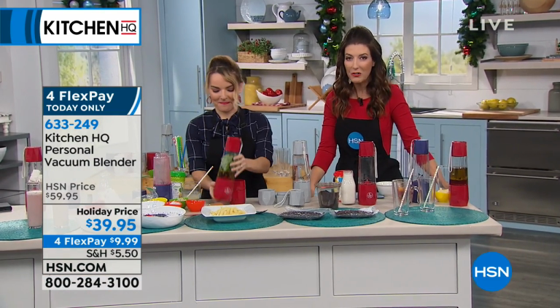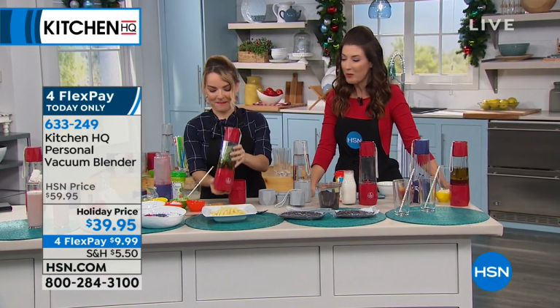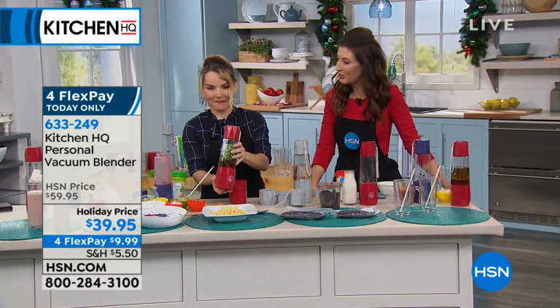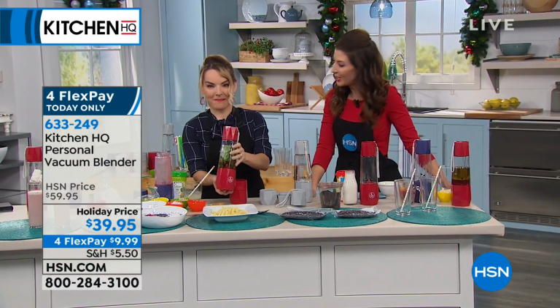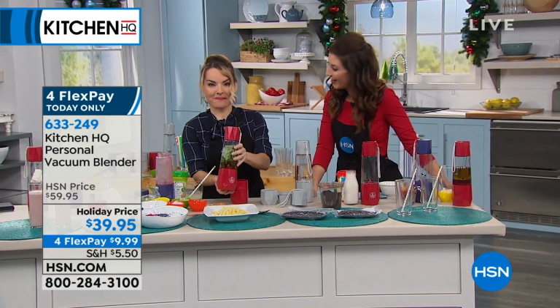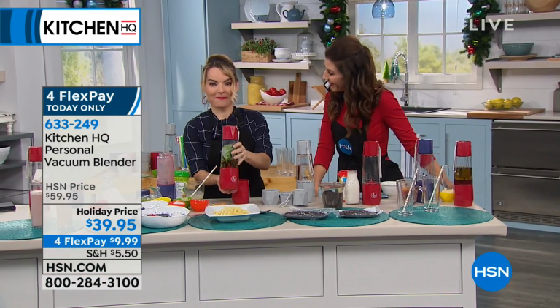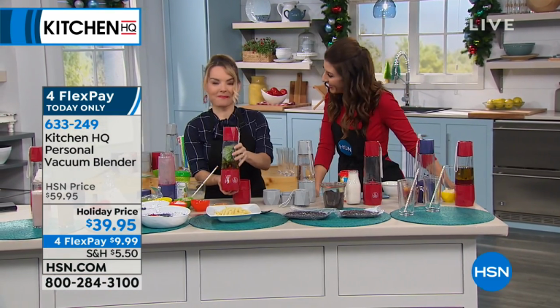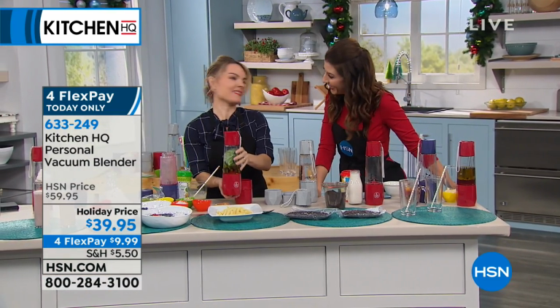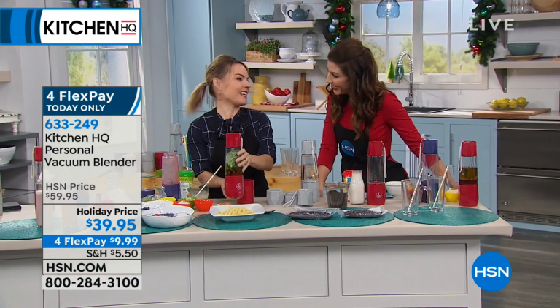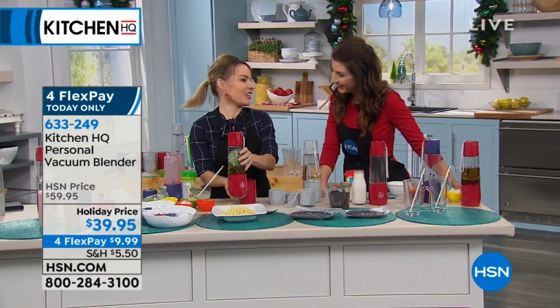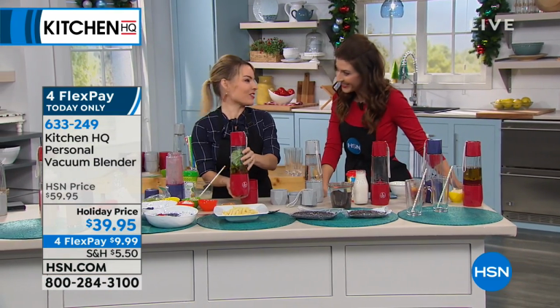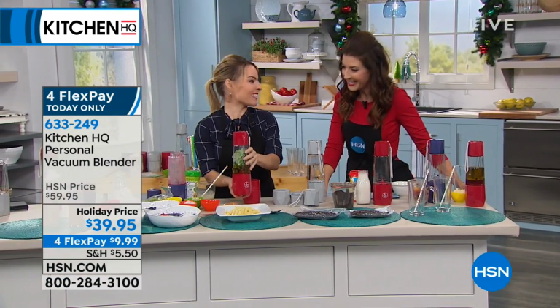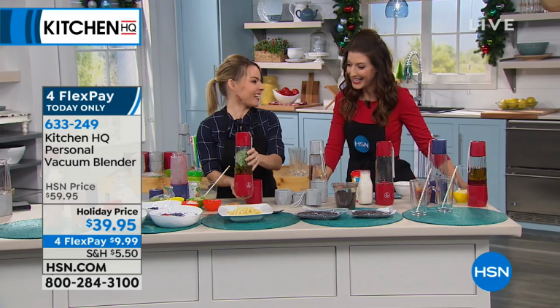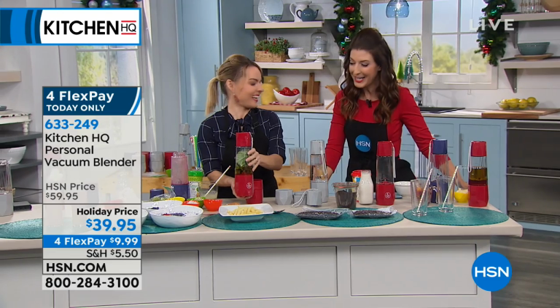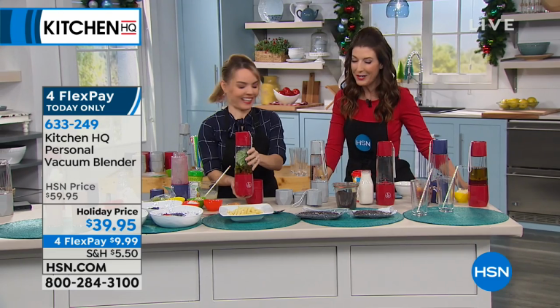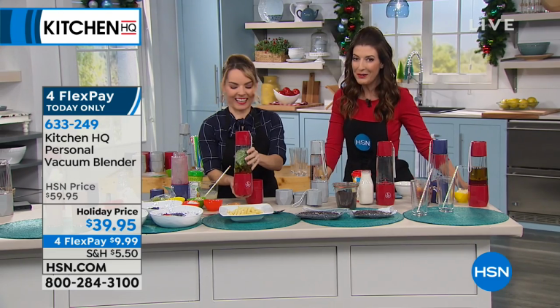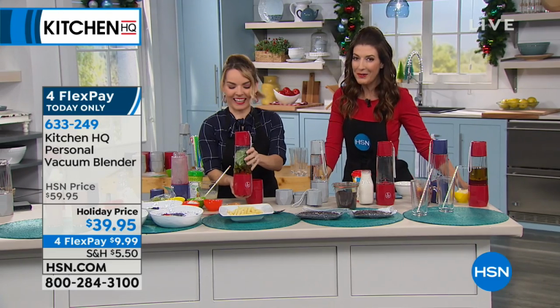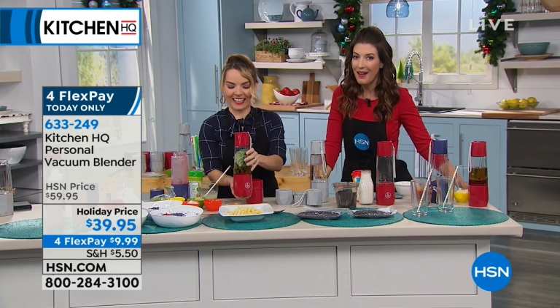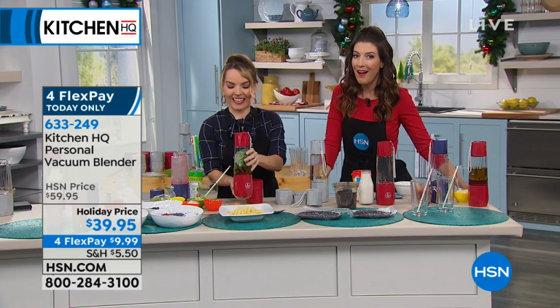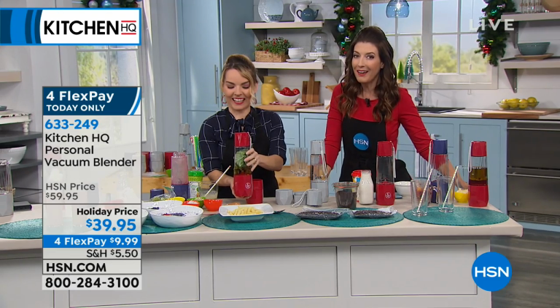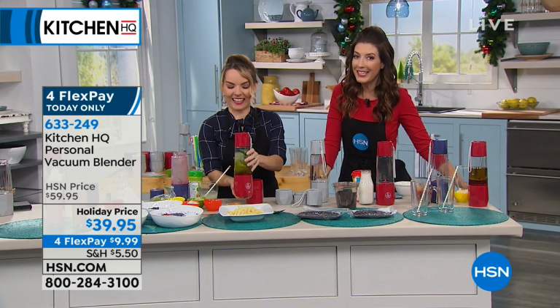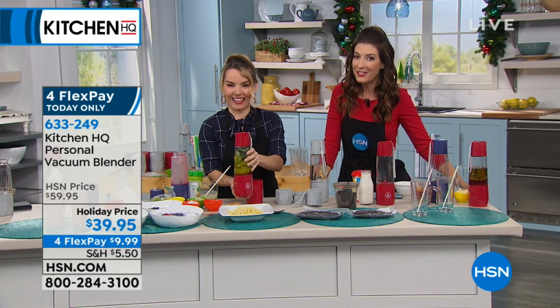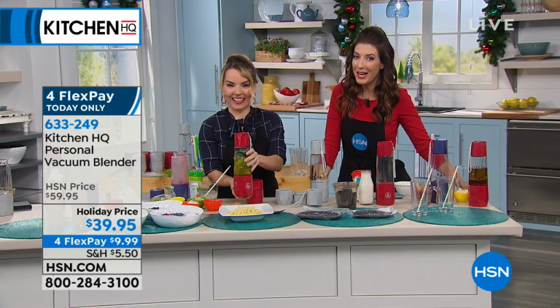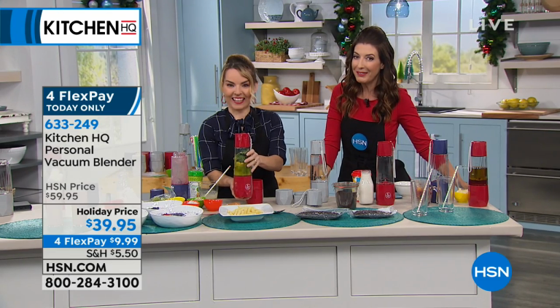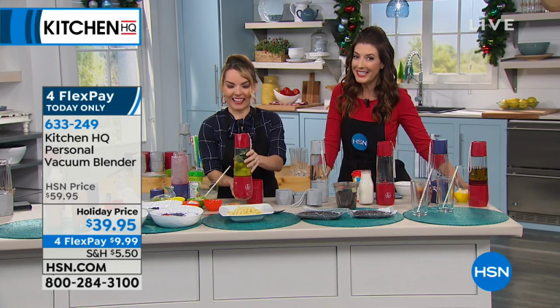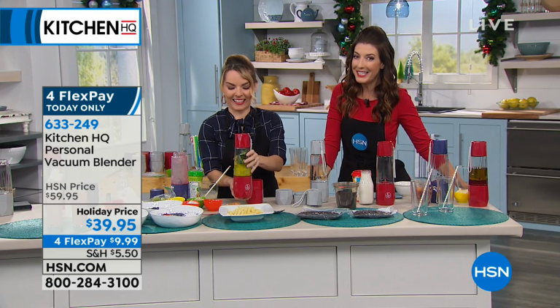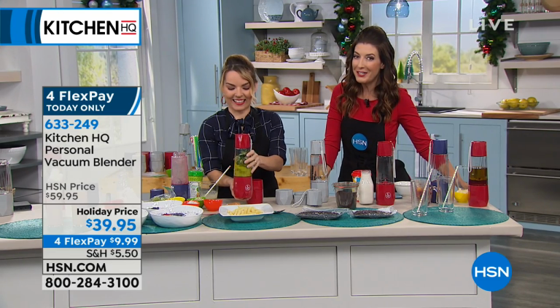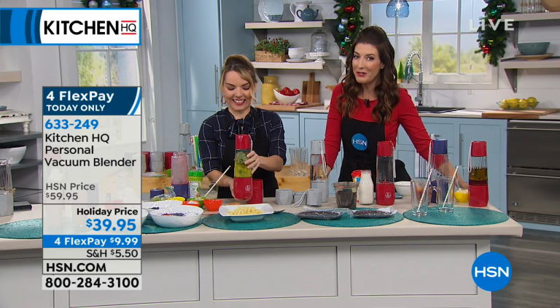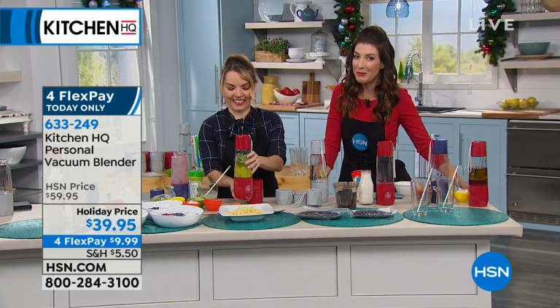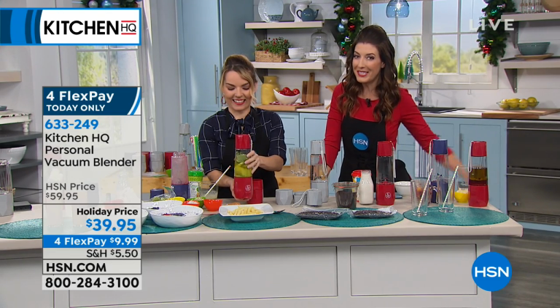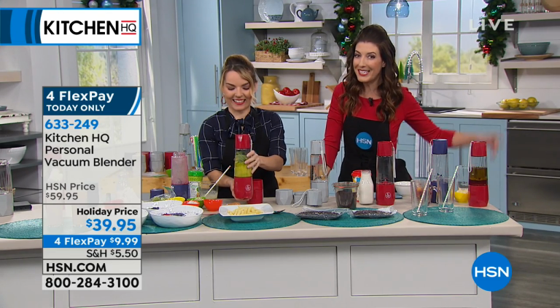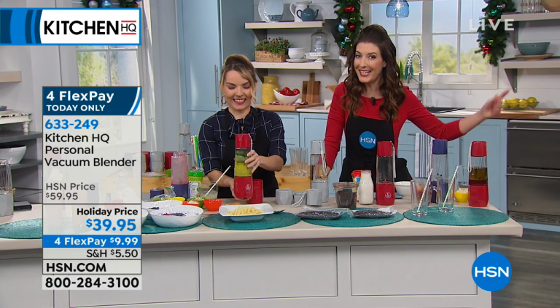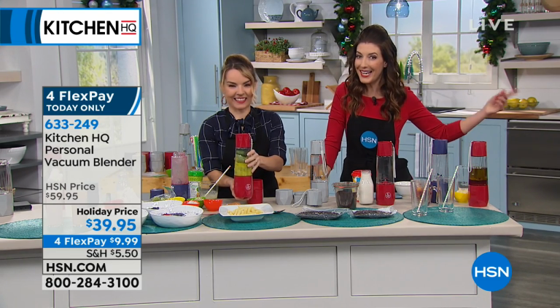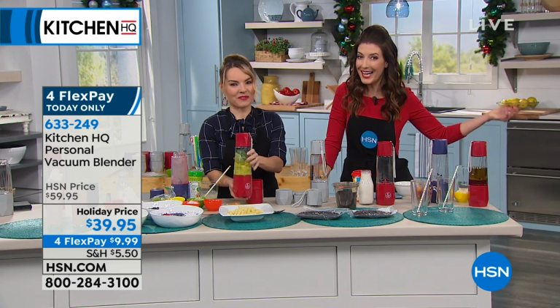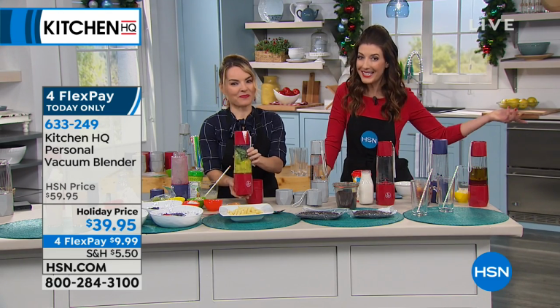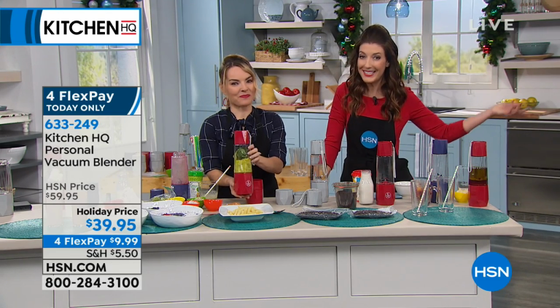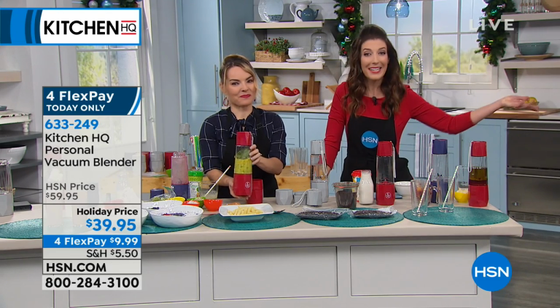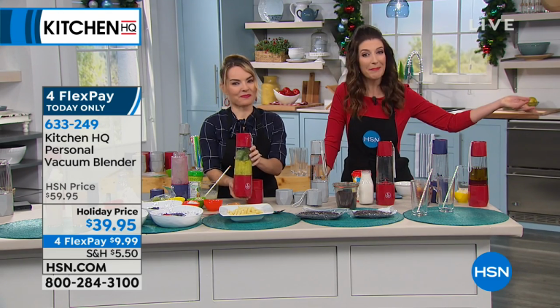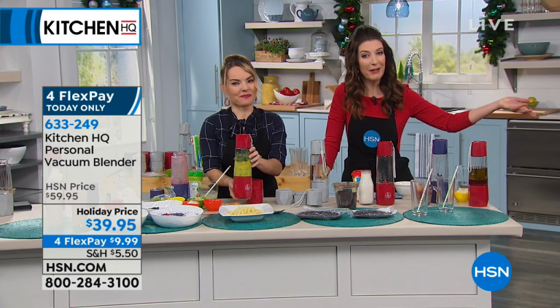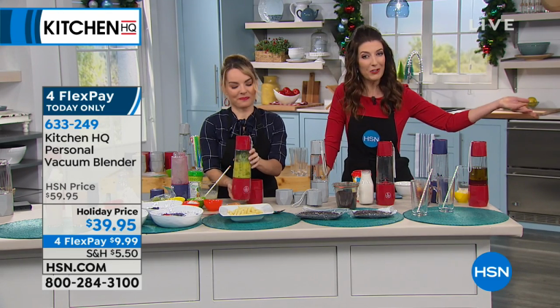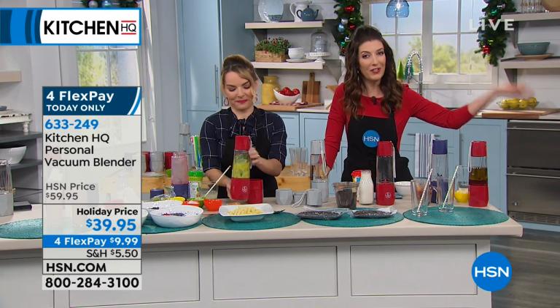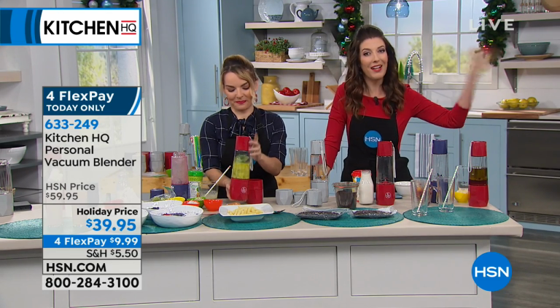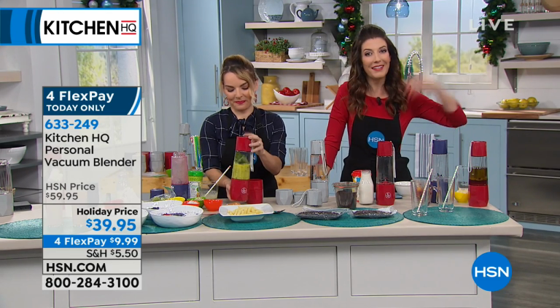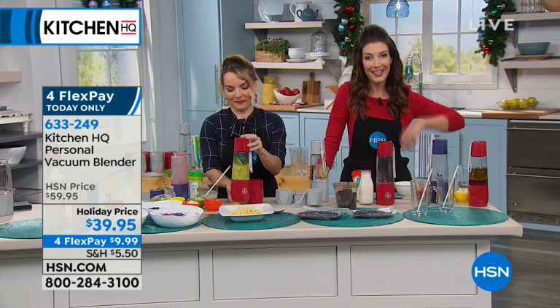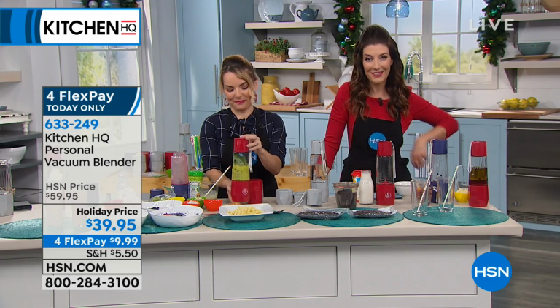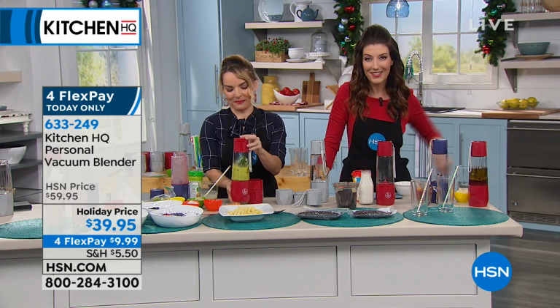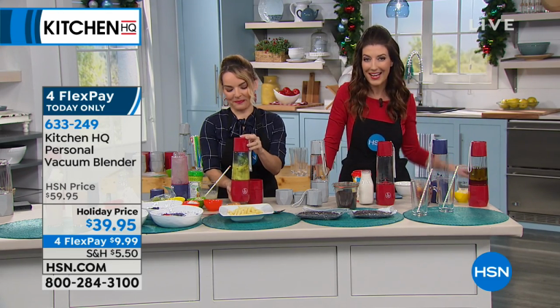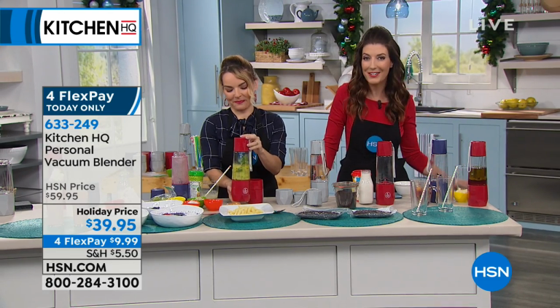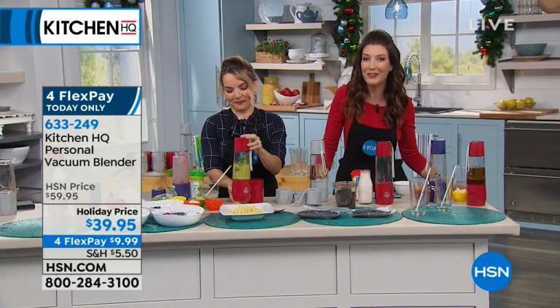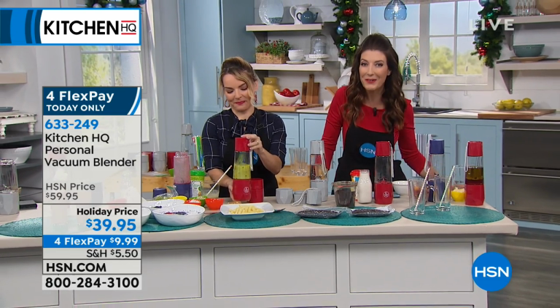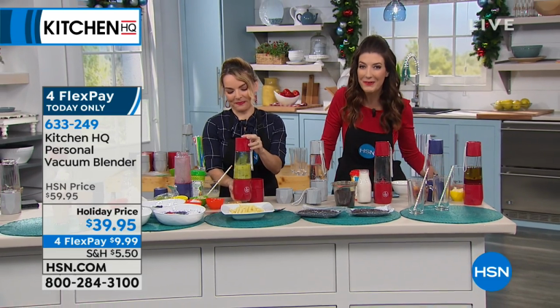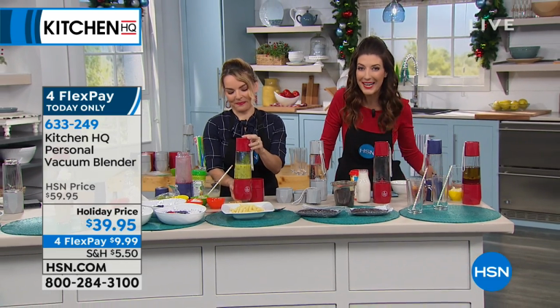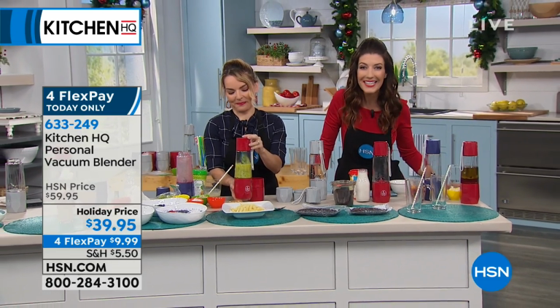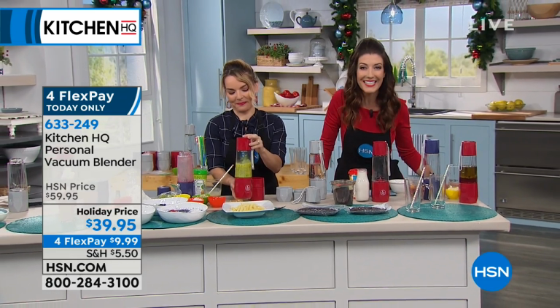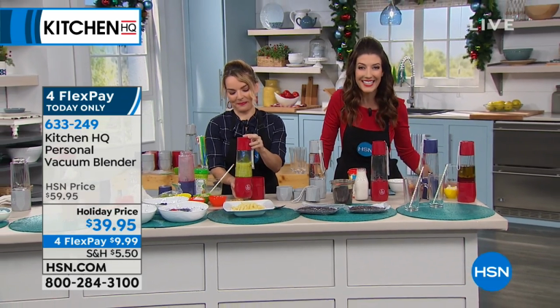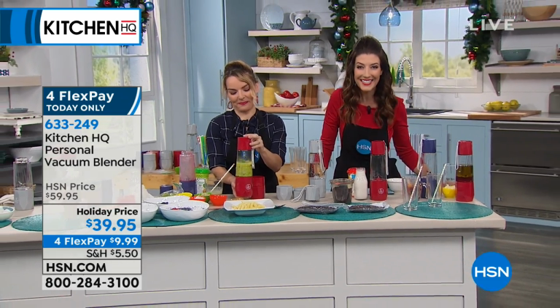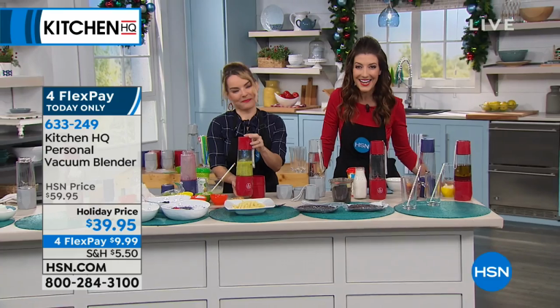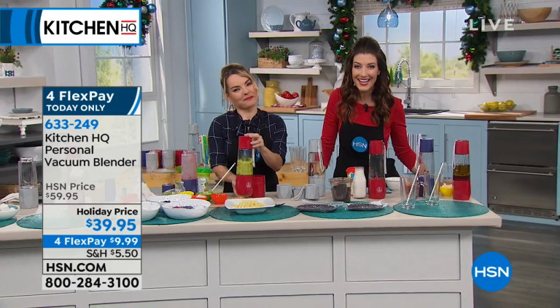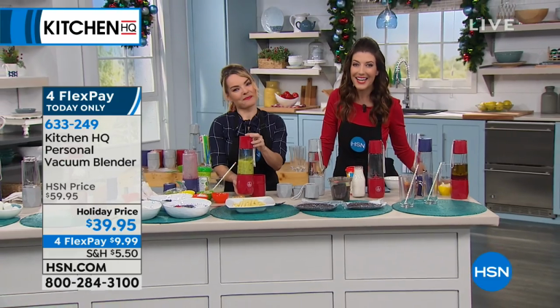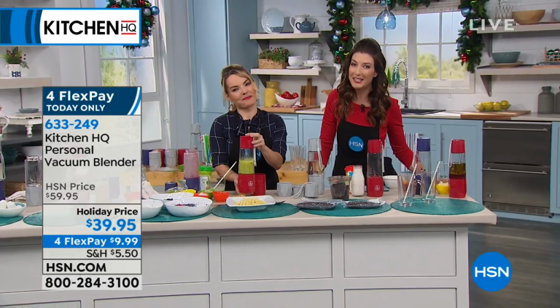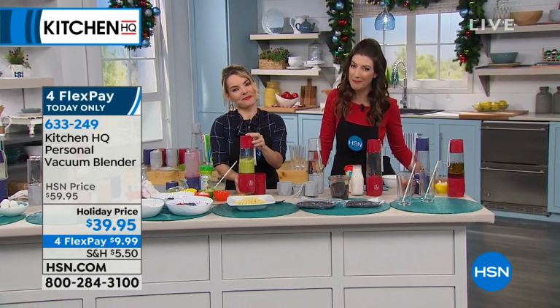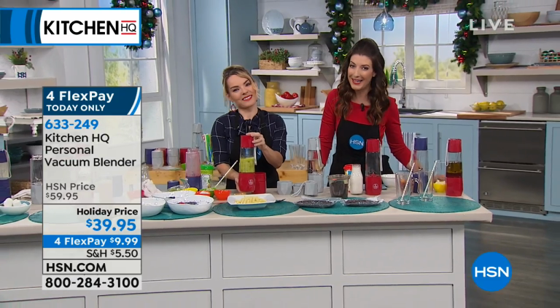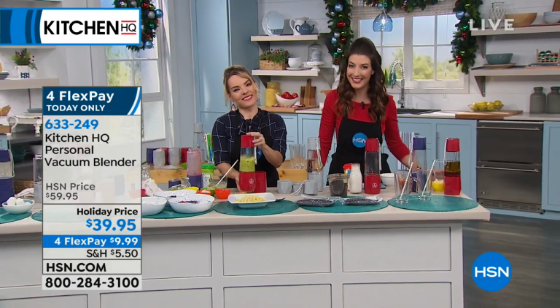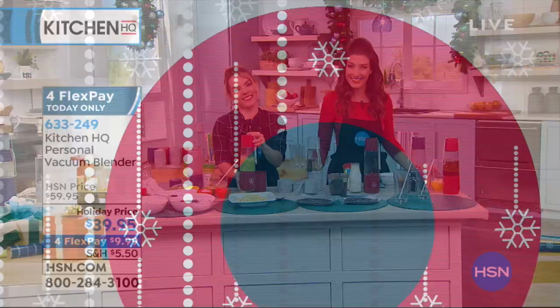Thank you so much, Carrie. Good to see you. Our kitchen hour continues with the Today's Special on the other side — don't go away. It's KitchenAid at its best.